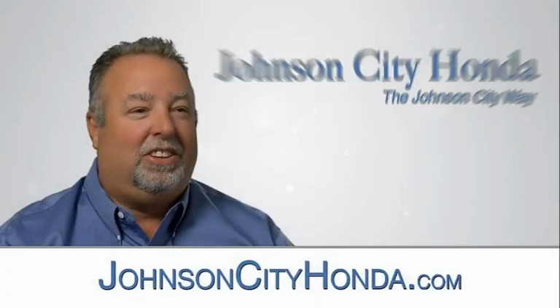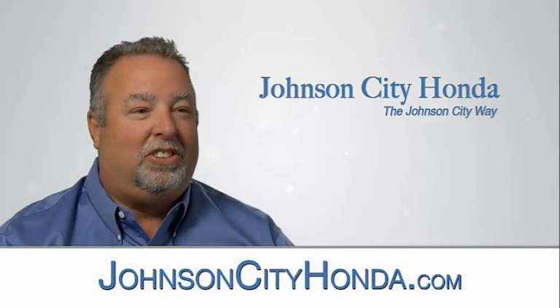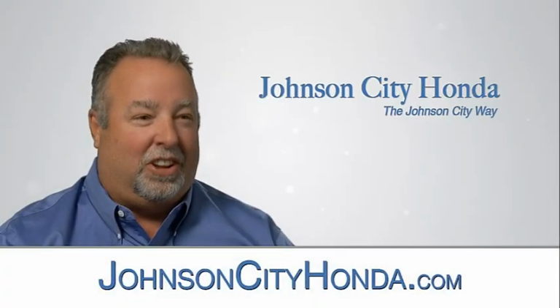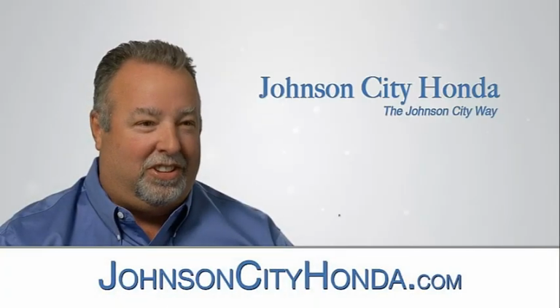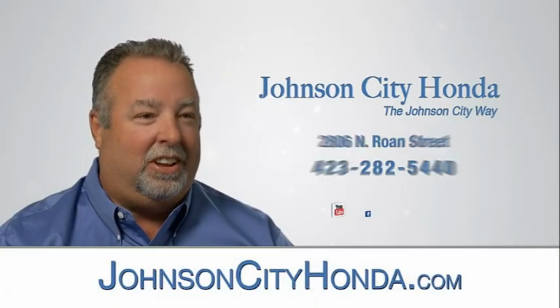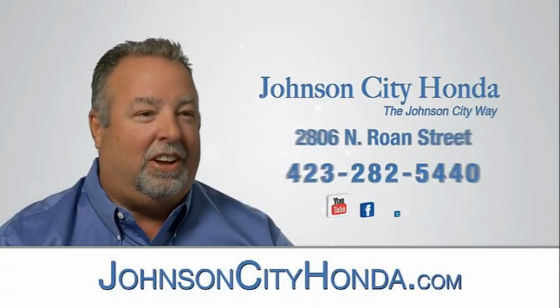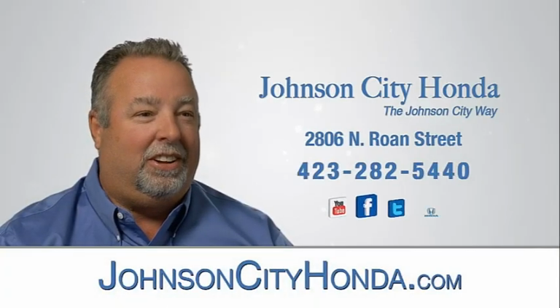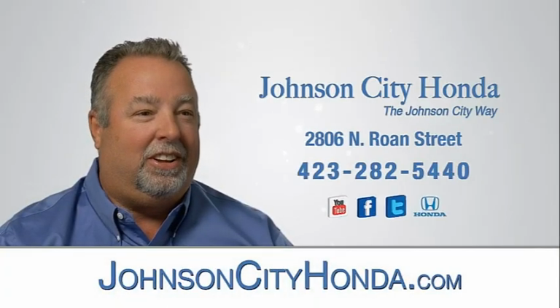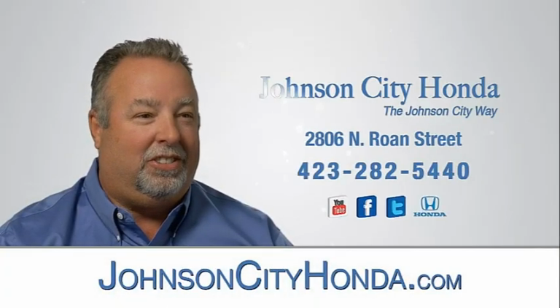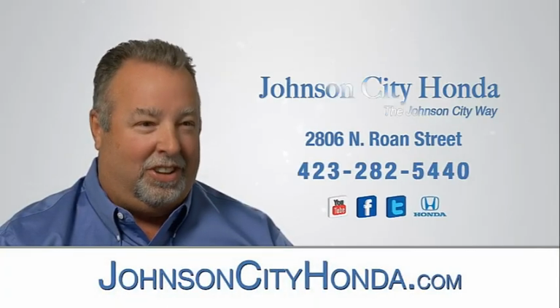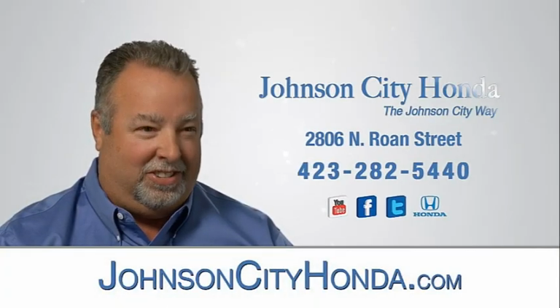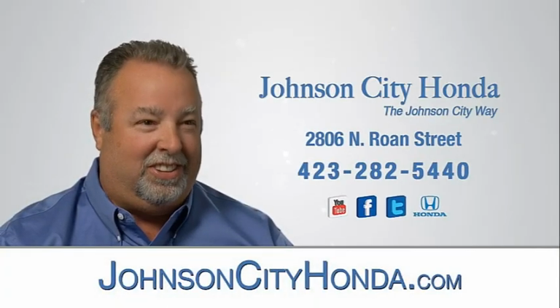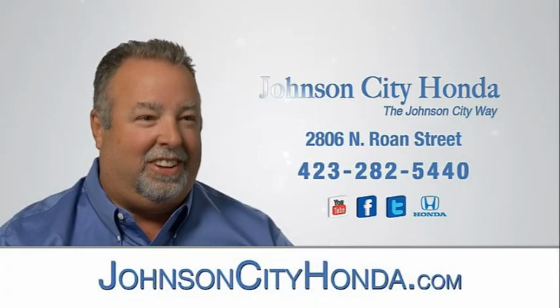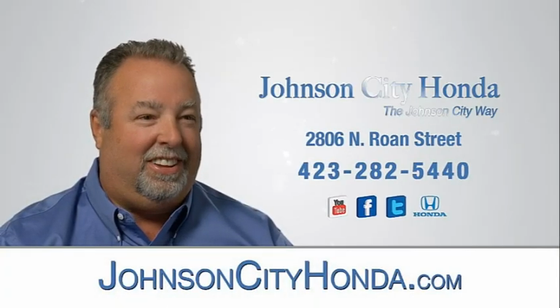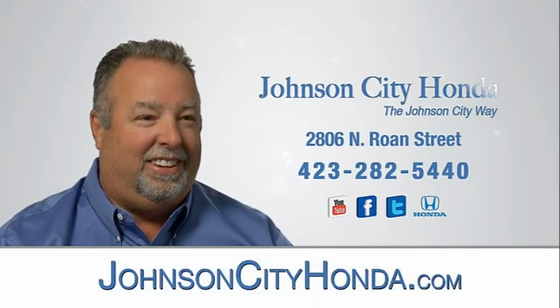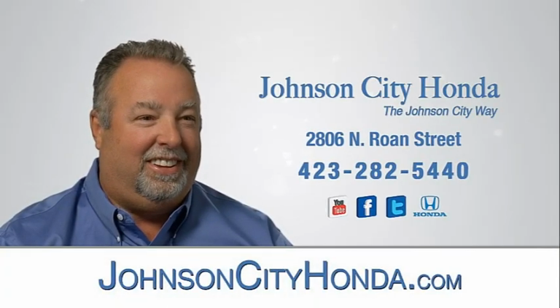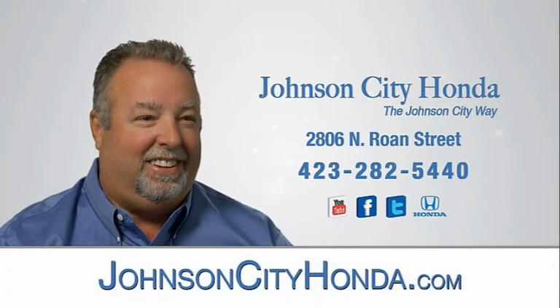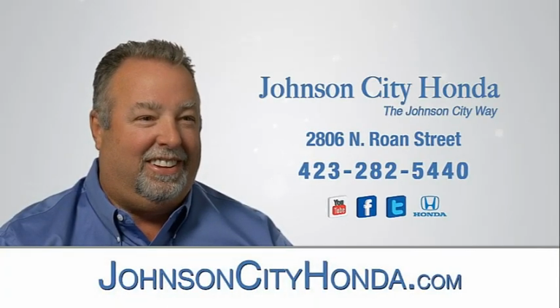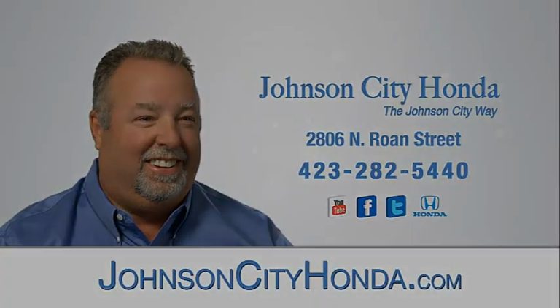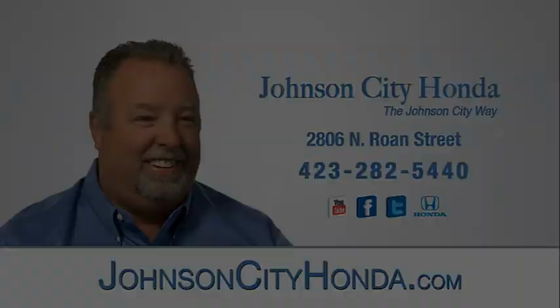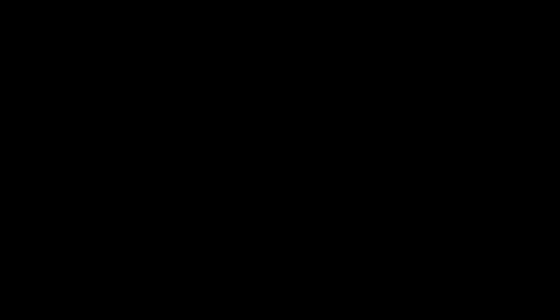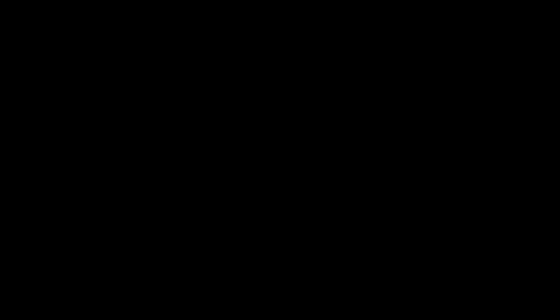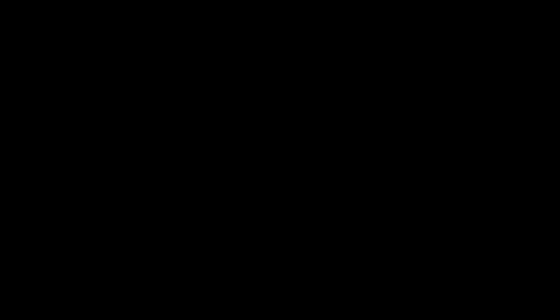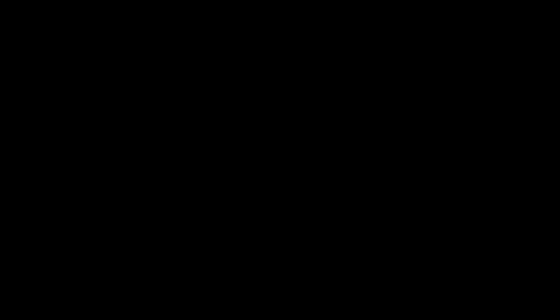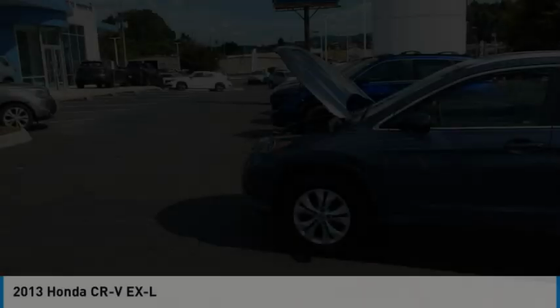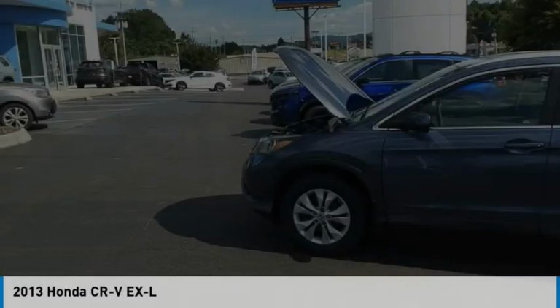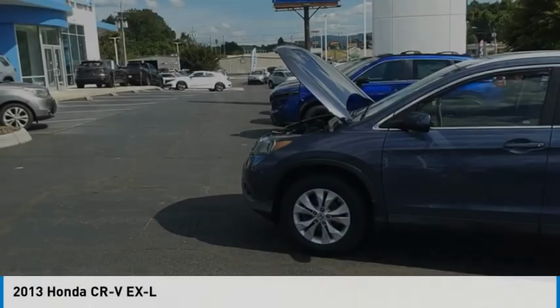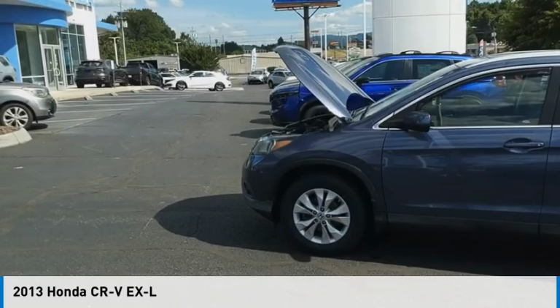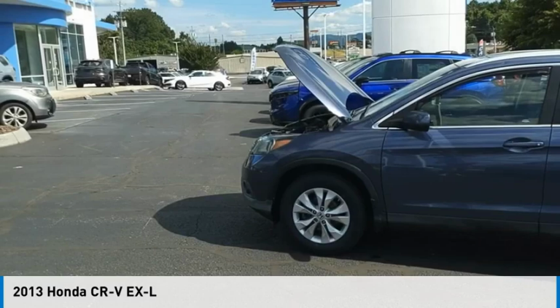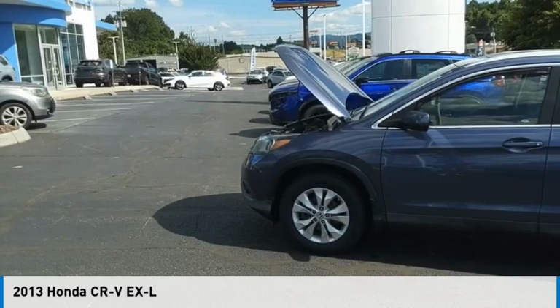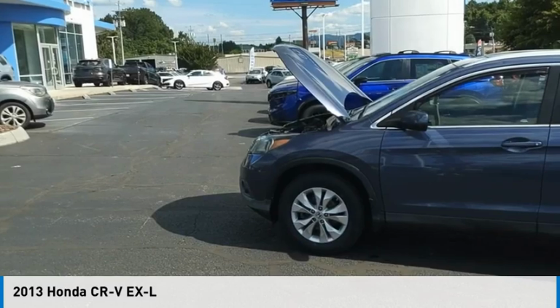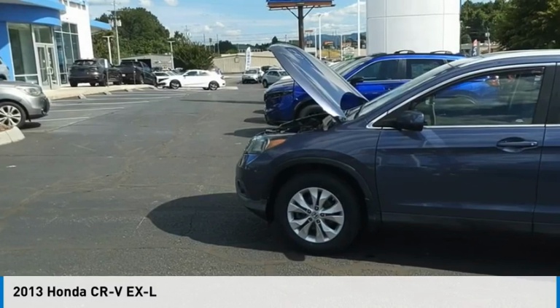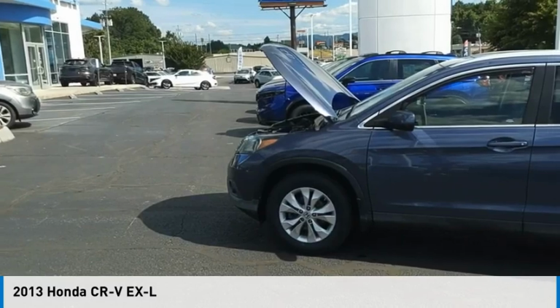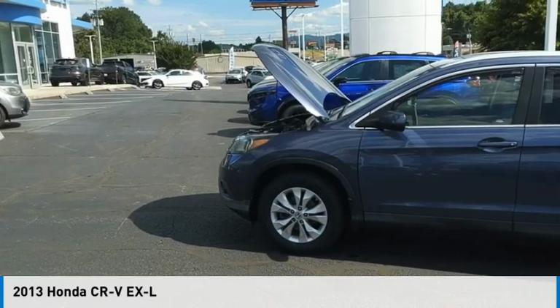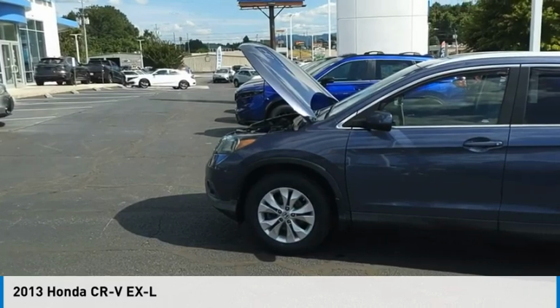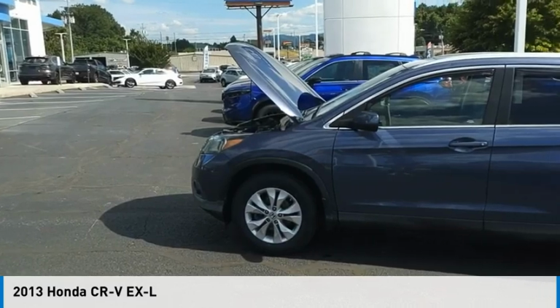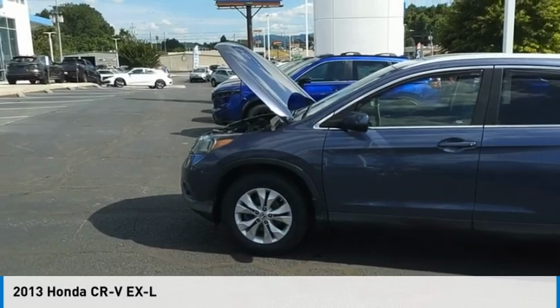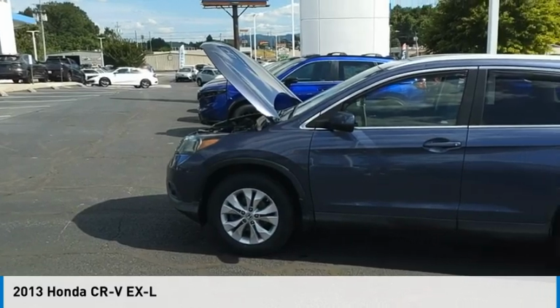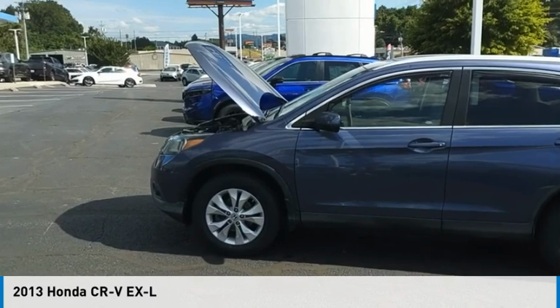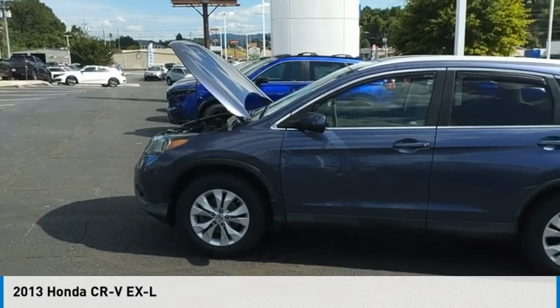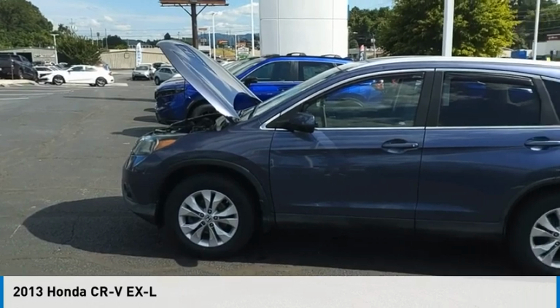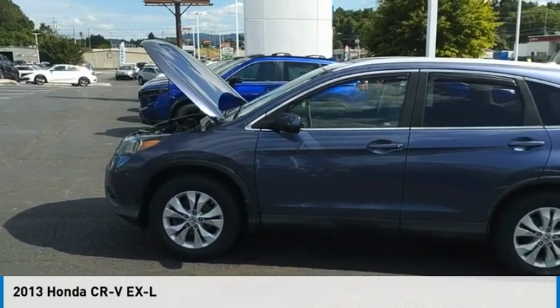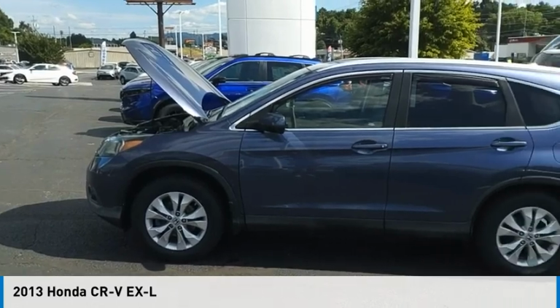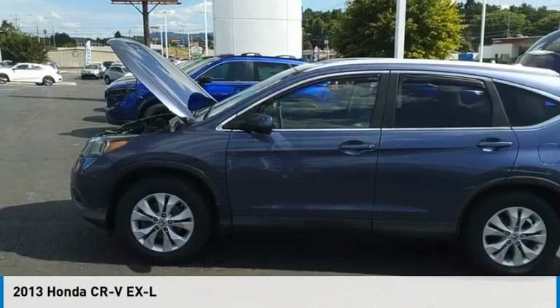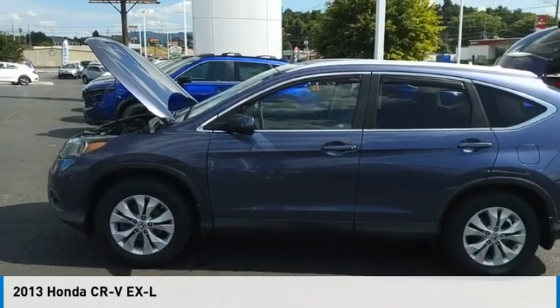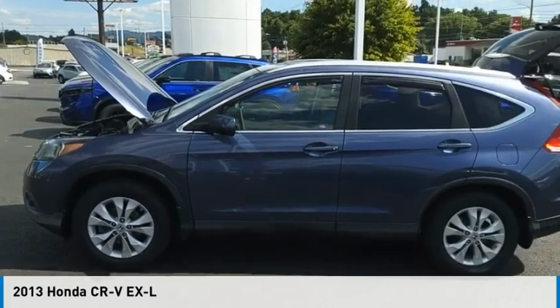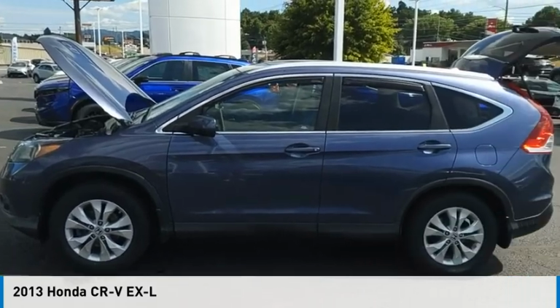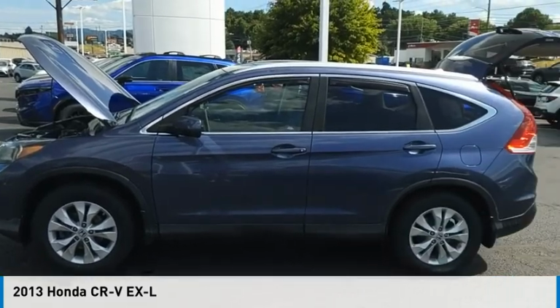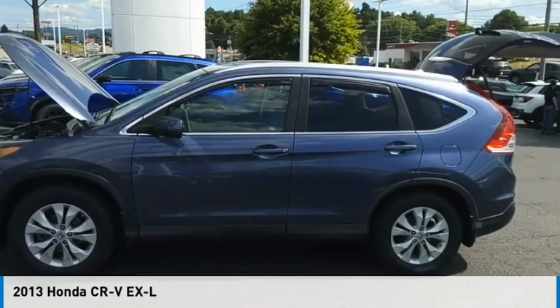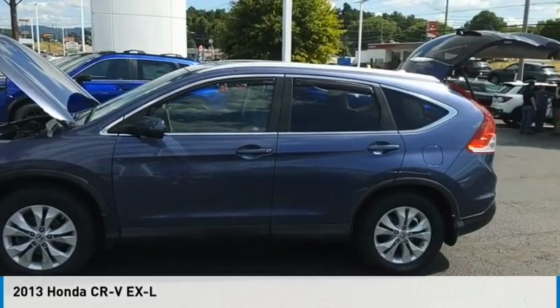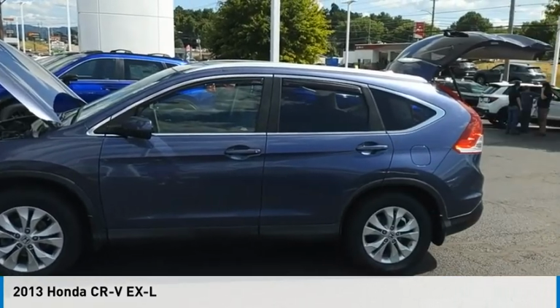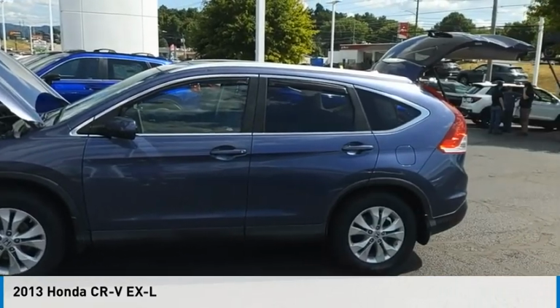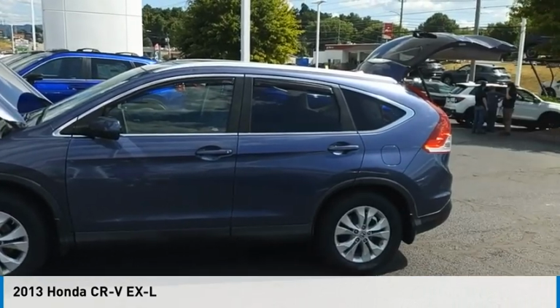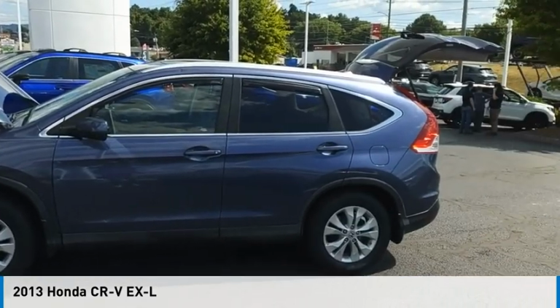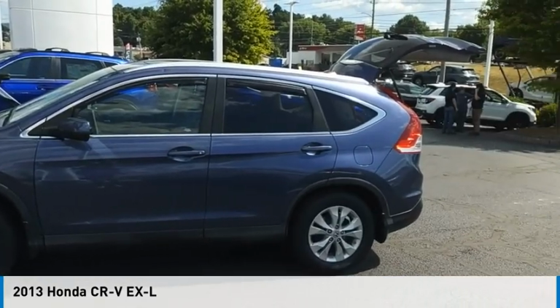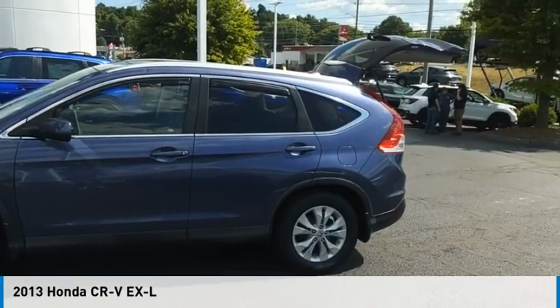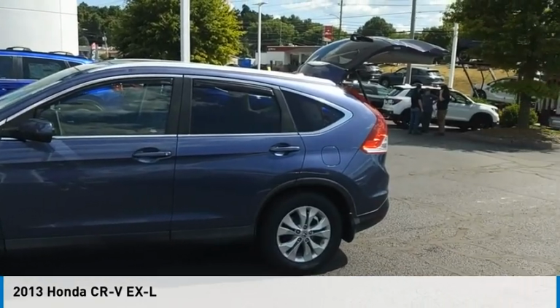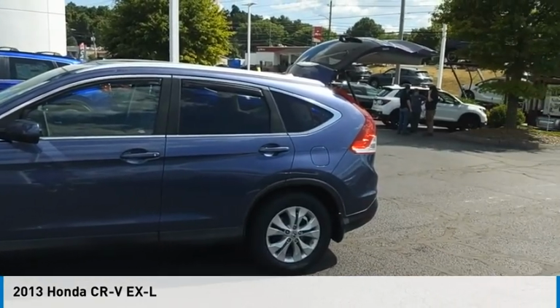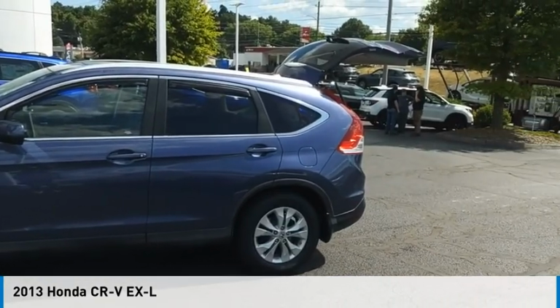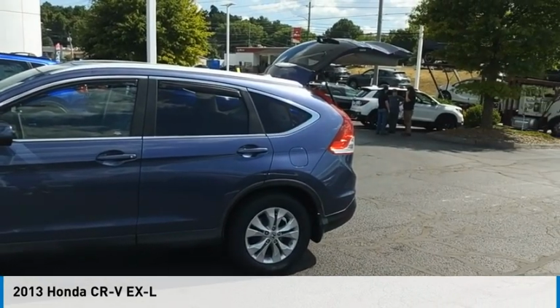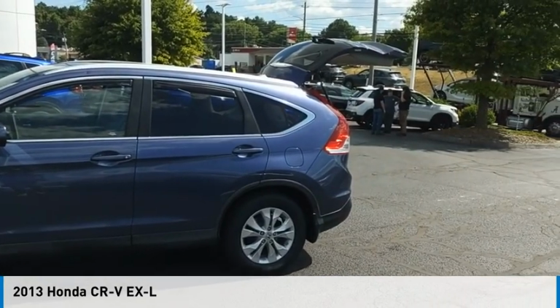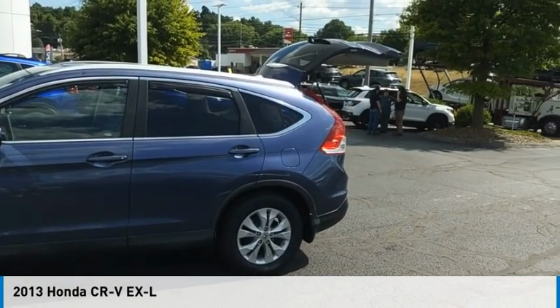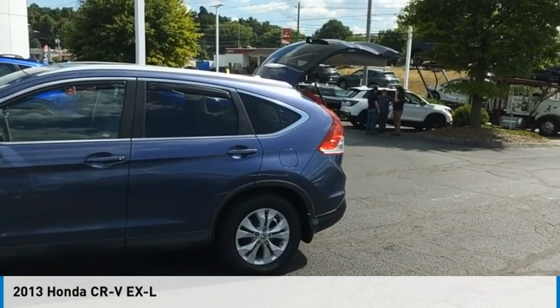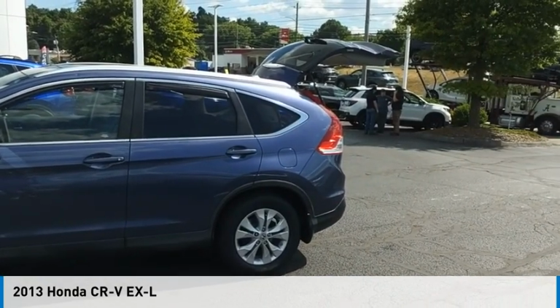John City Honda. Make a great choice today with the 2013 CR-V.